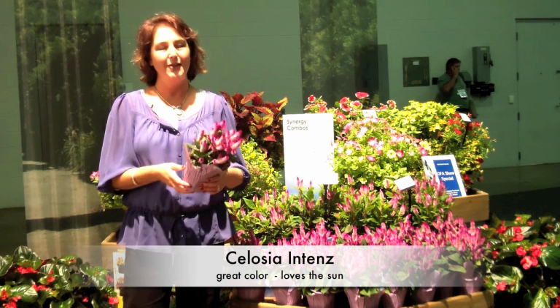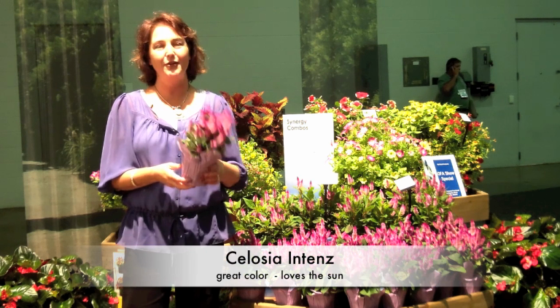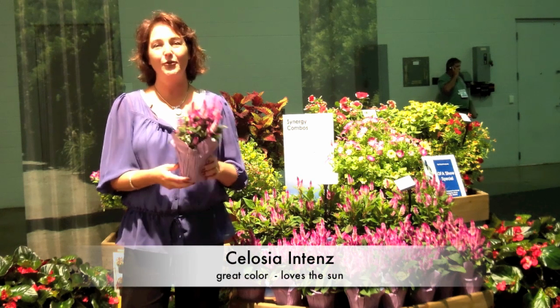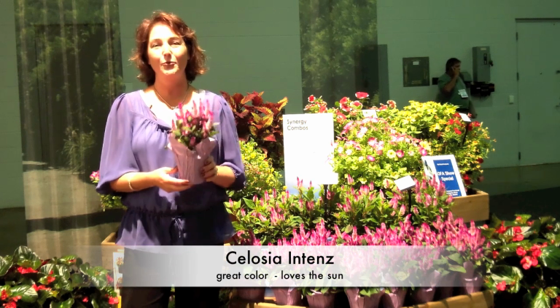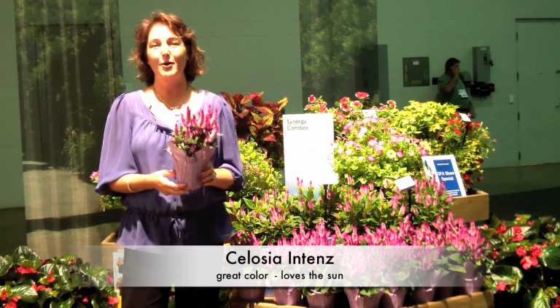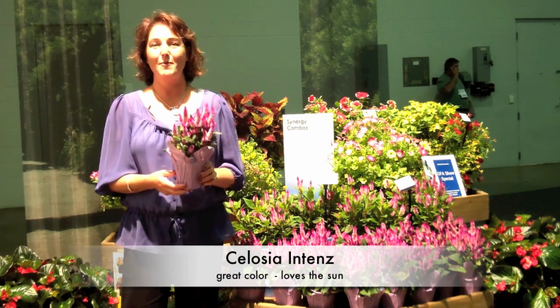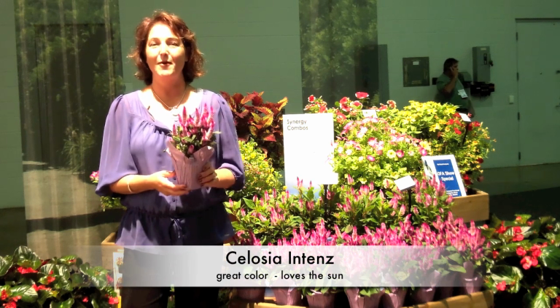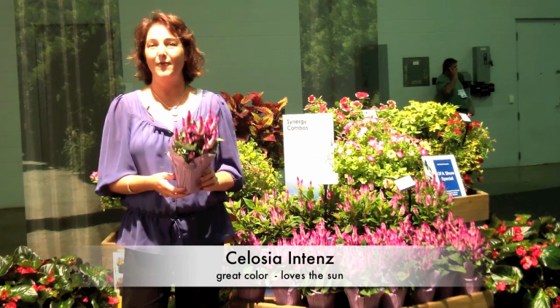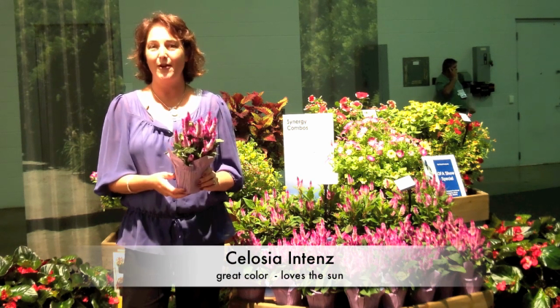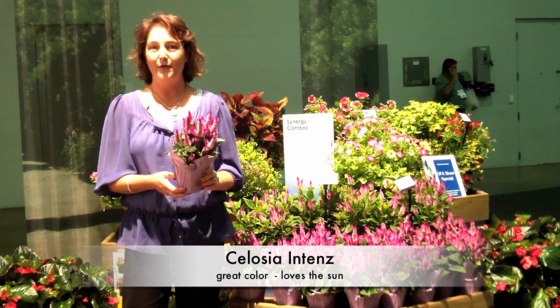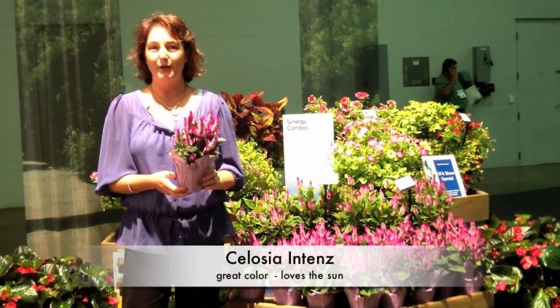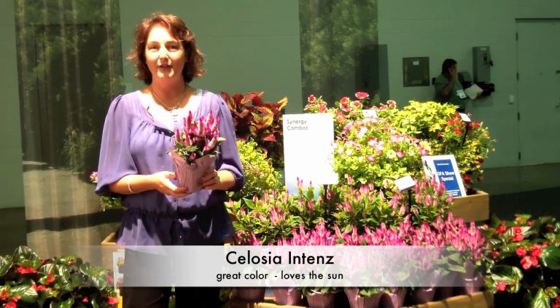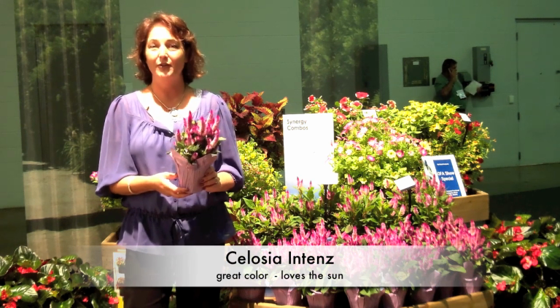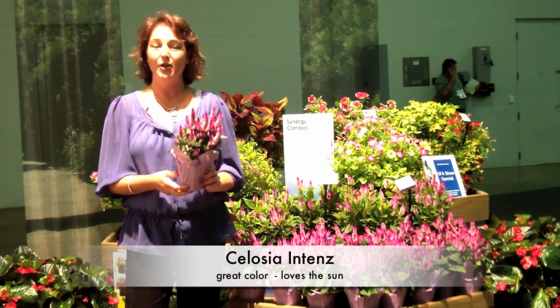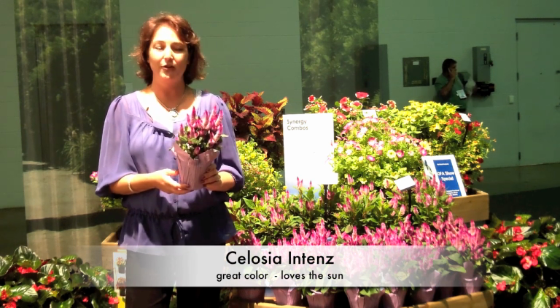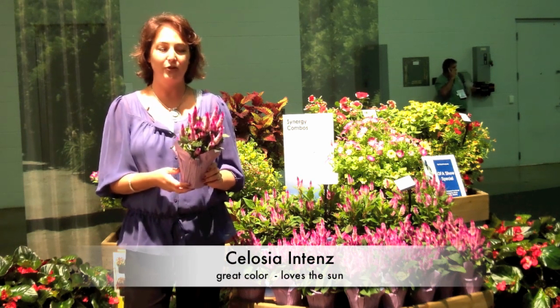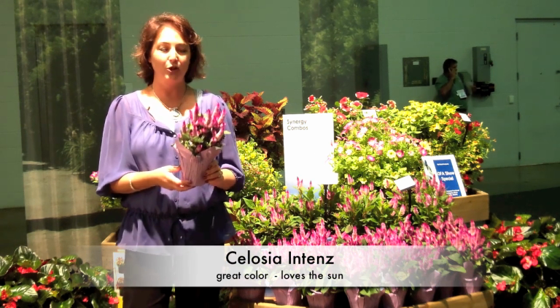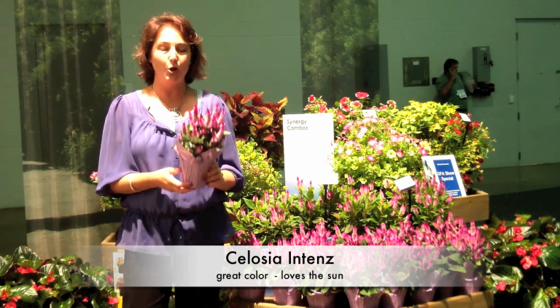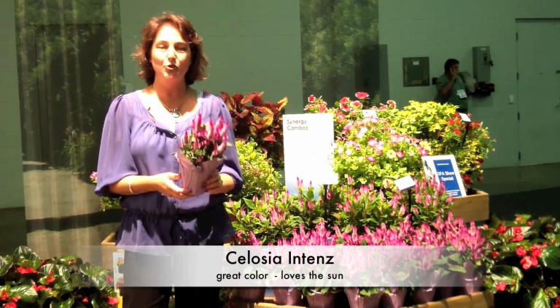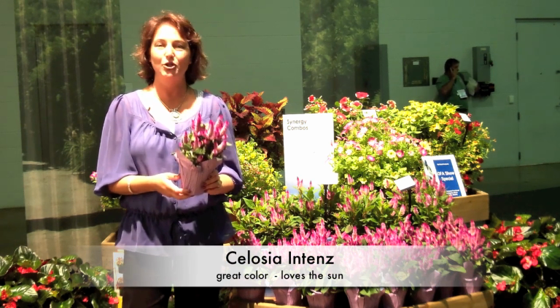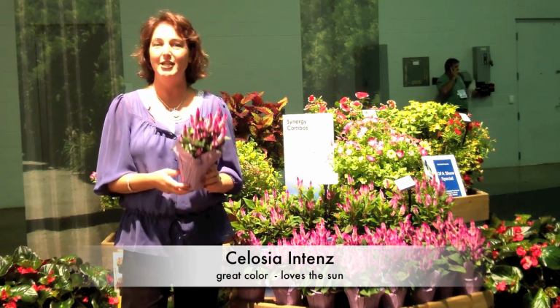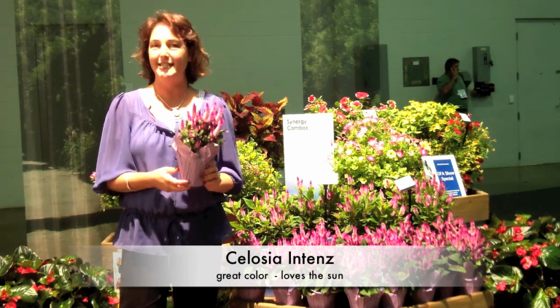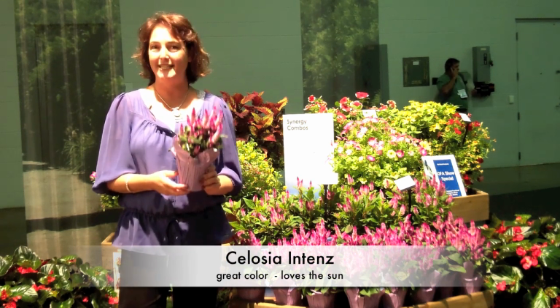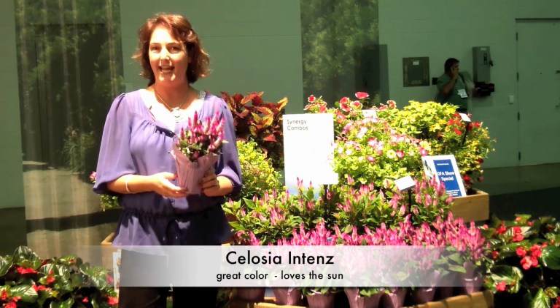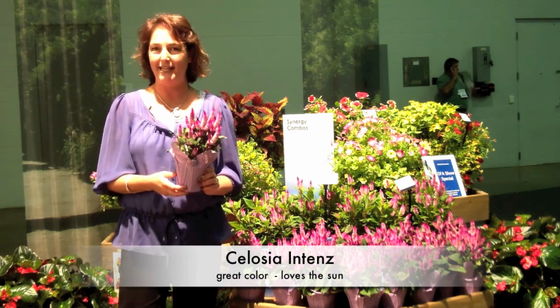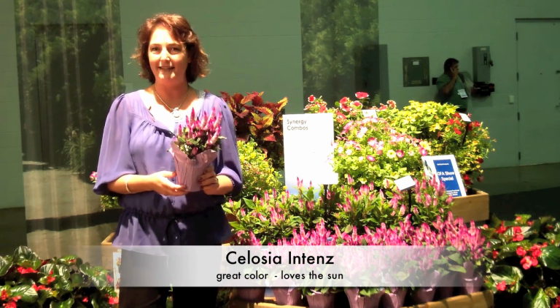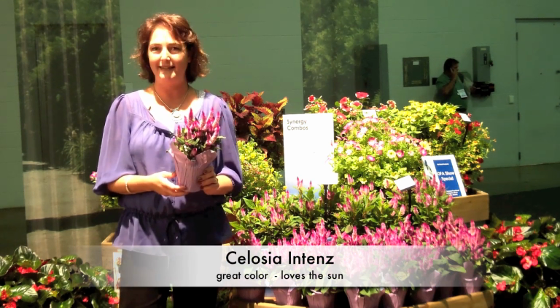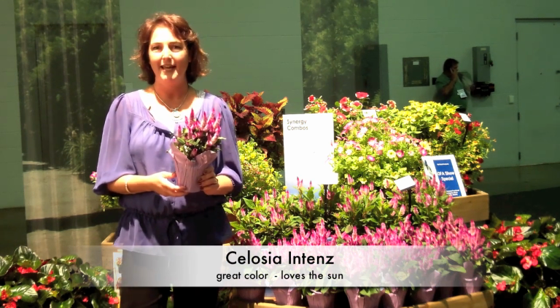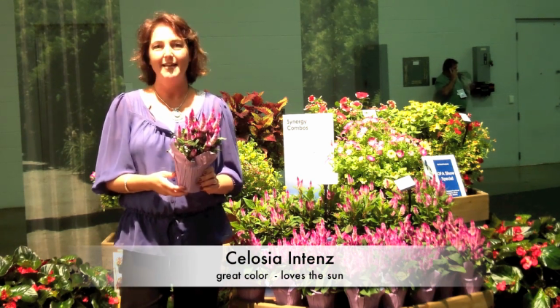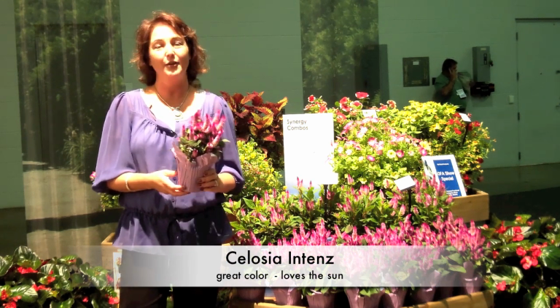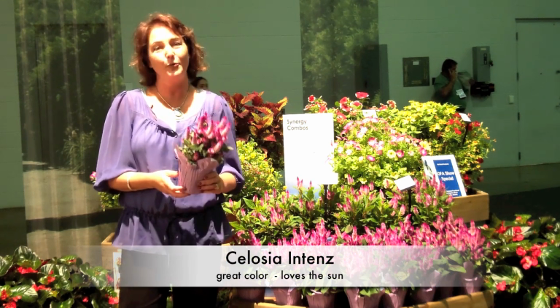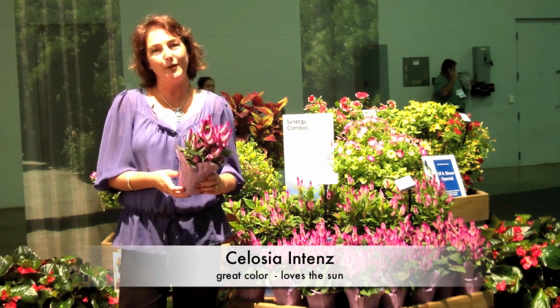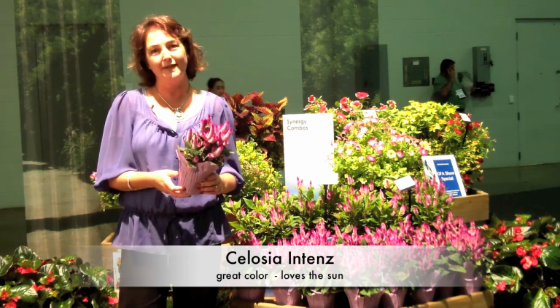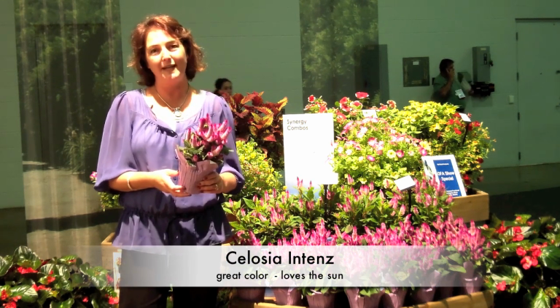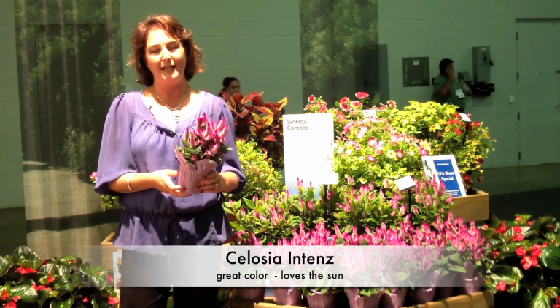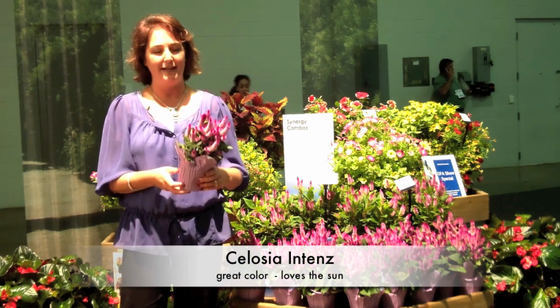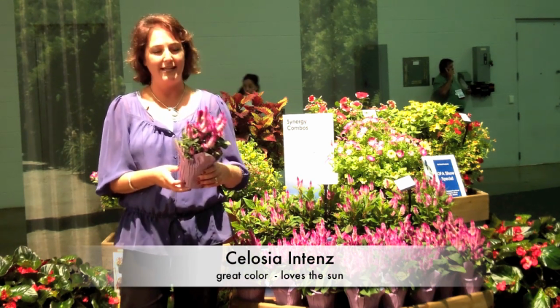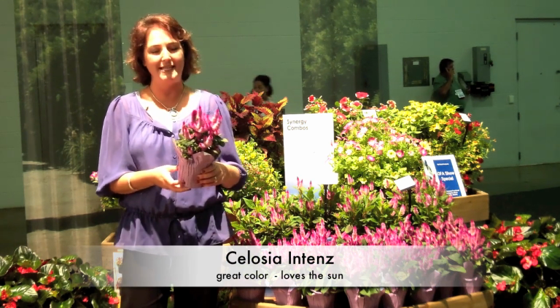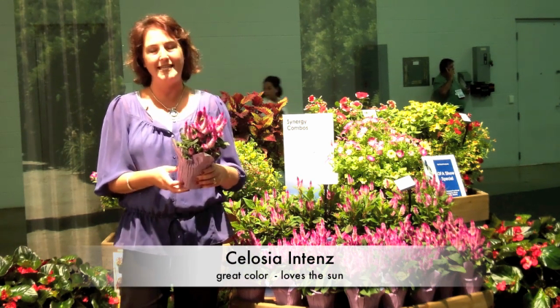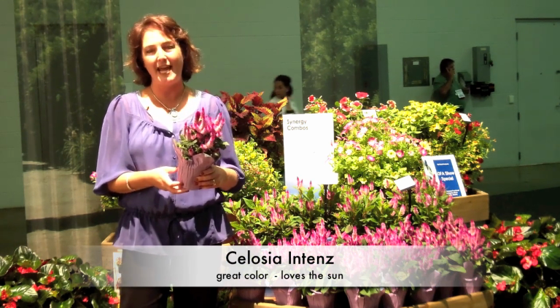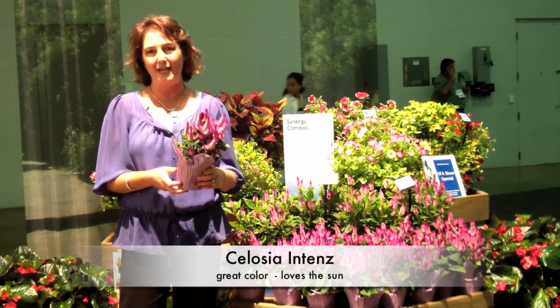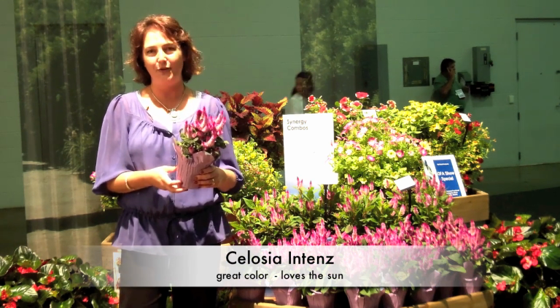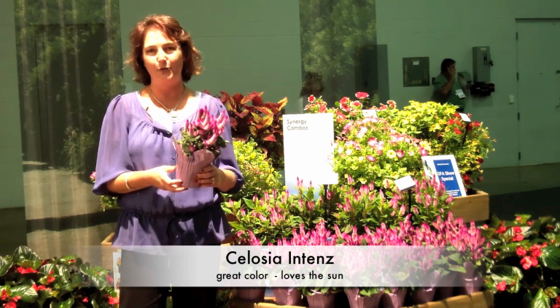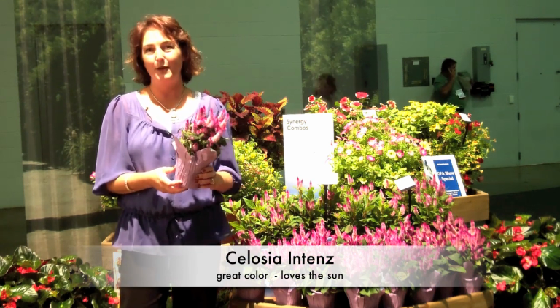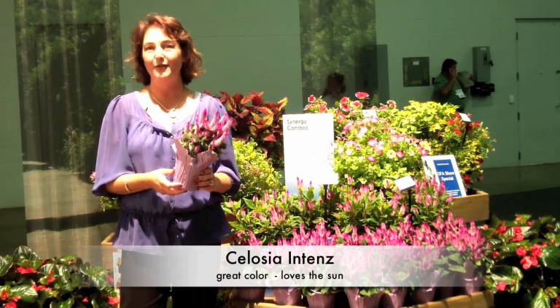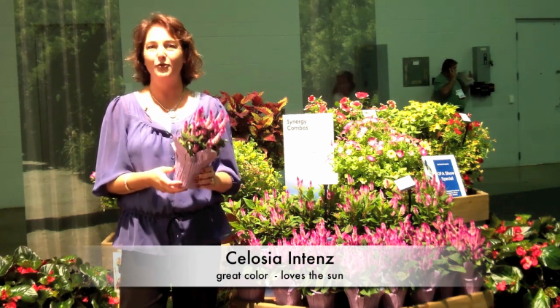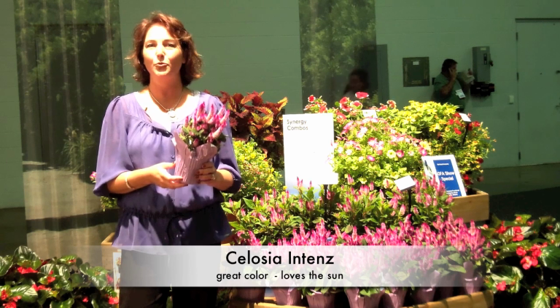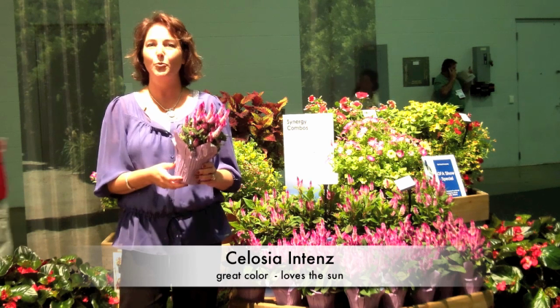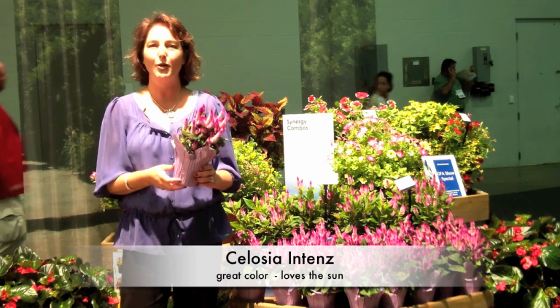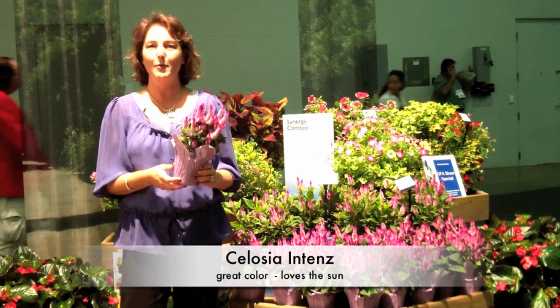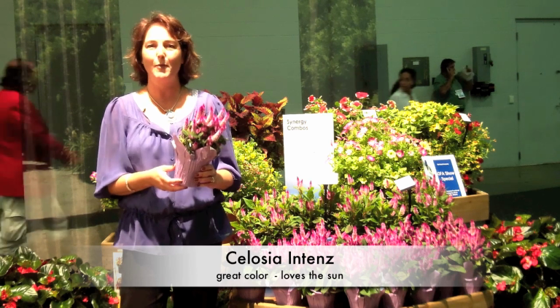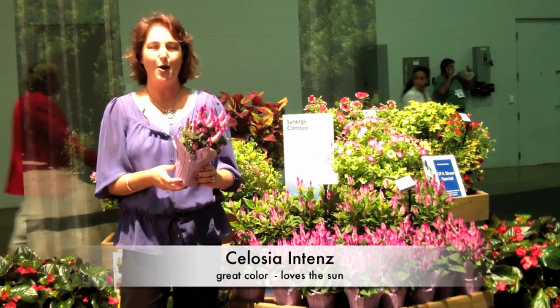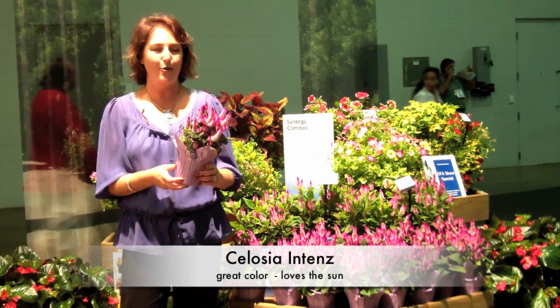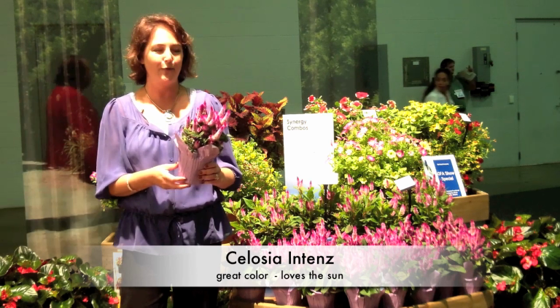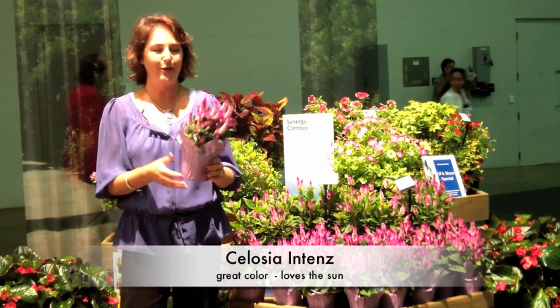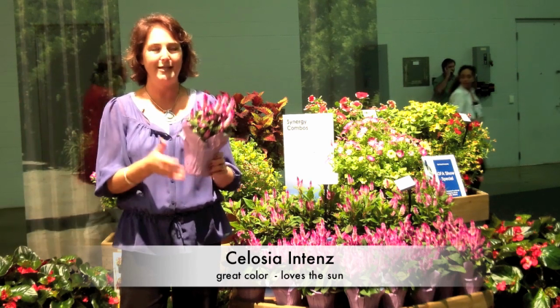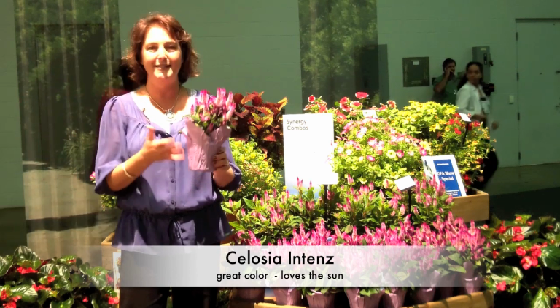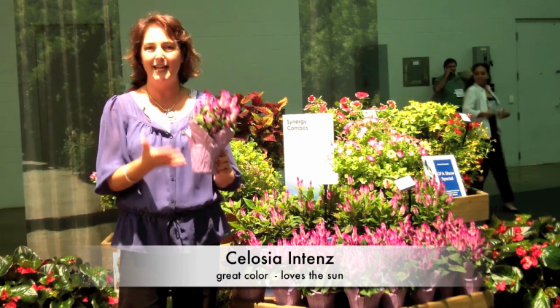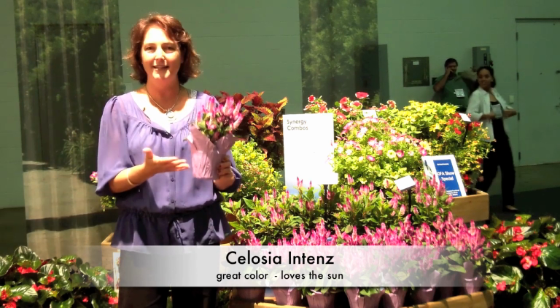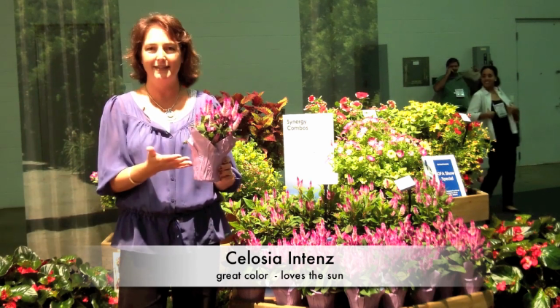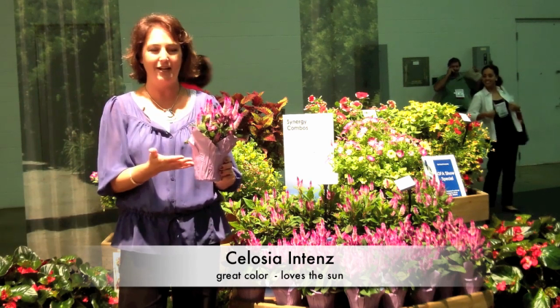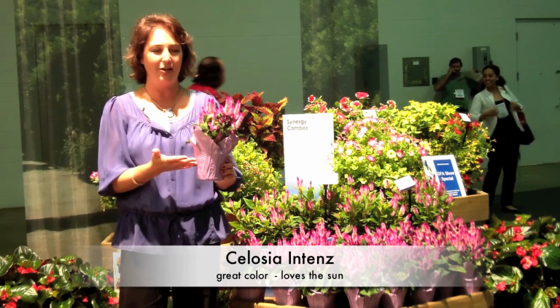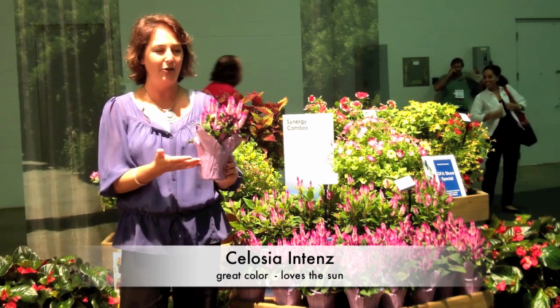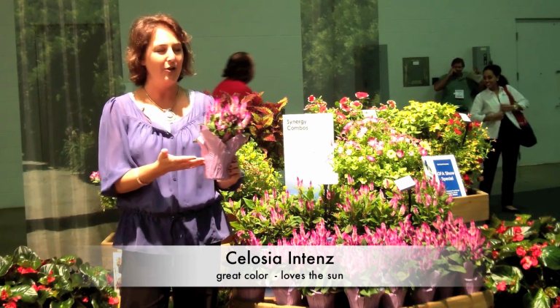And this is one of my favorites. It's called Celosia Intens — that's with a Z, Intens — because it's a really powerful, intense color.